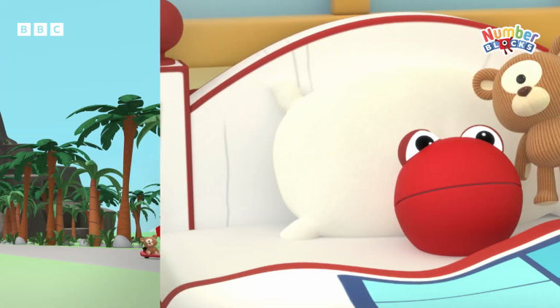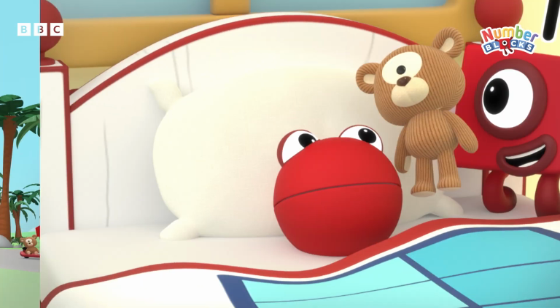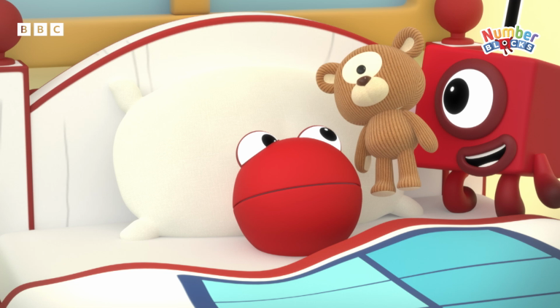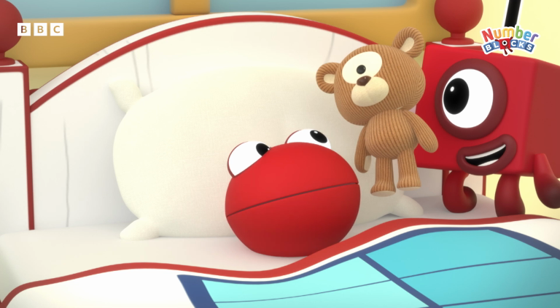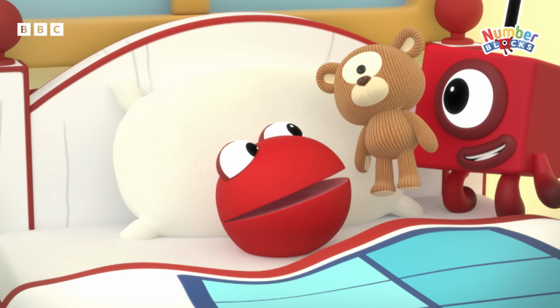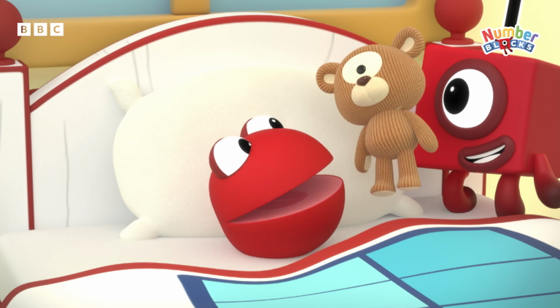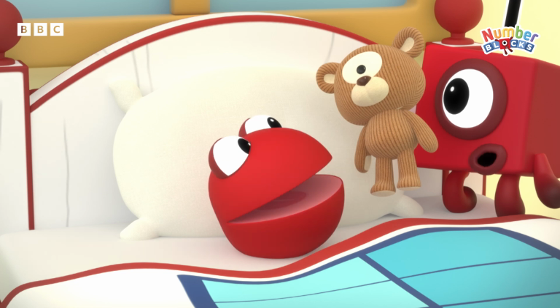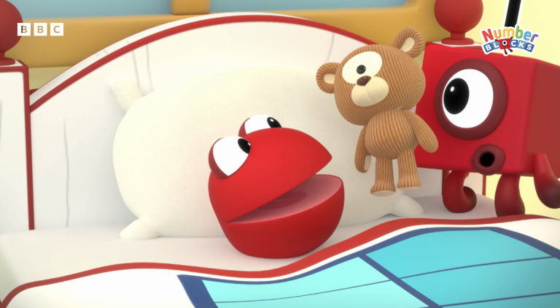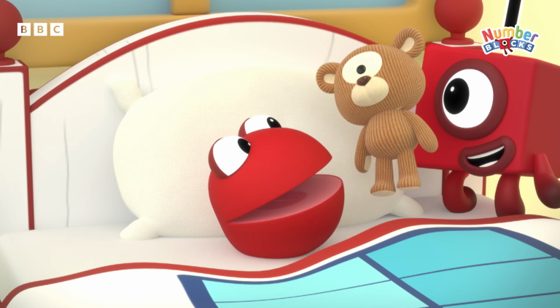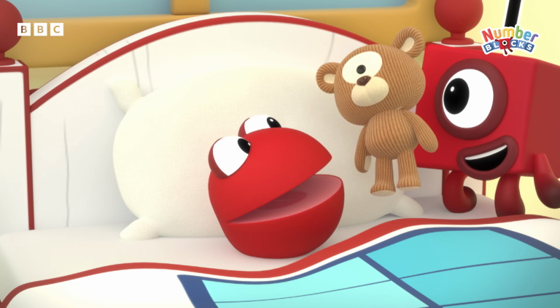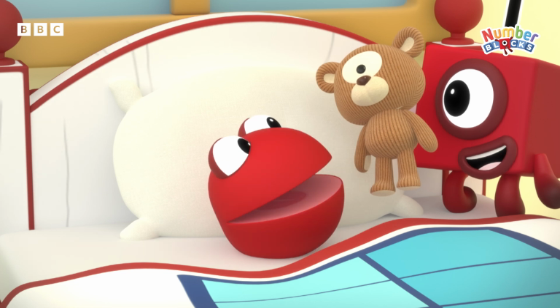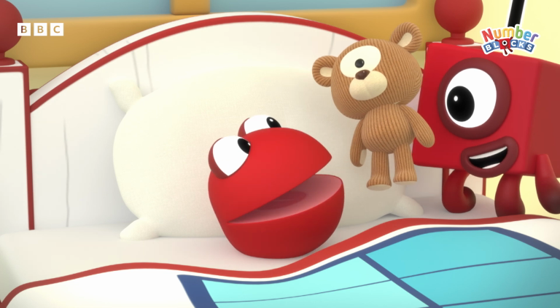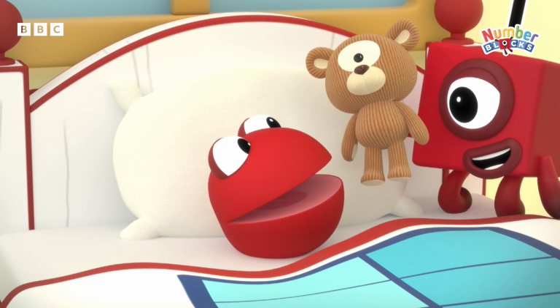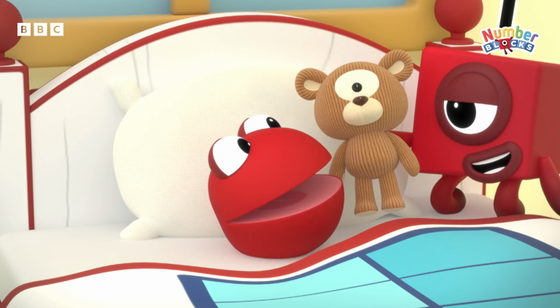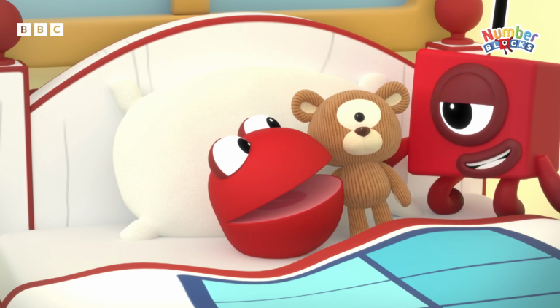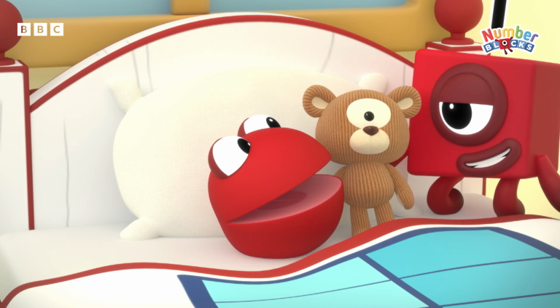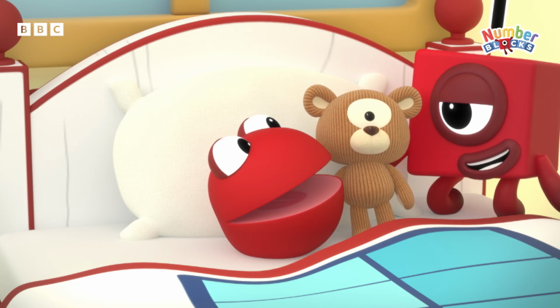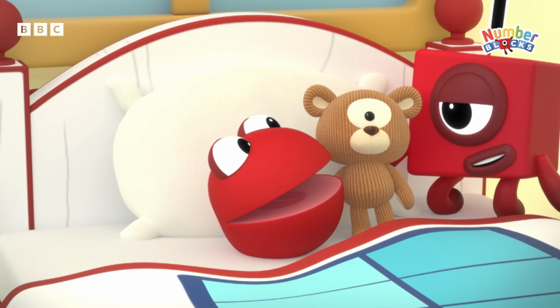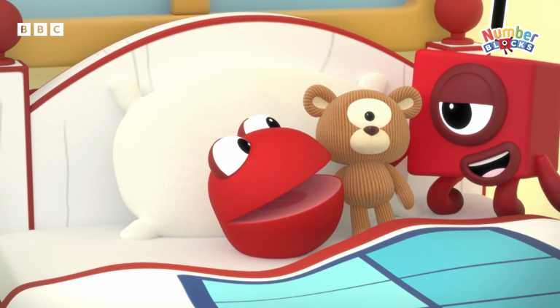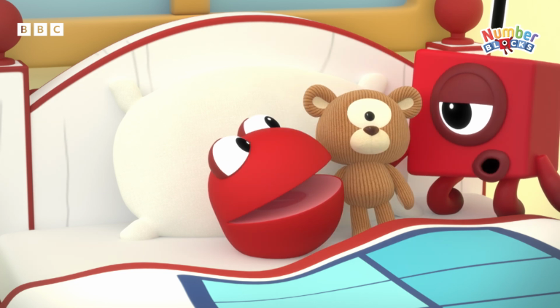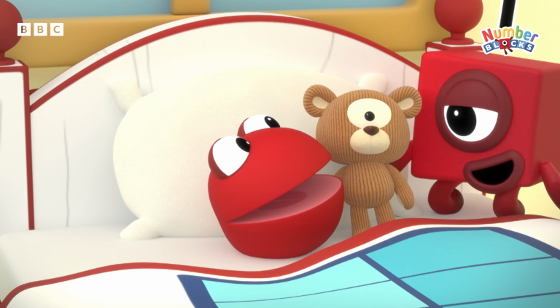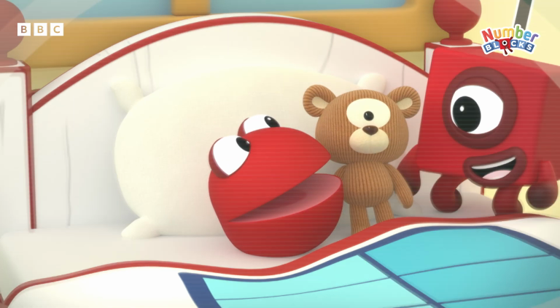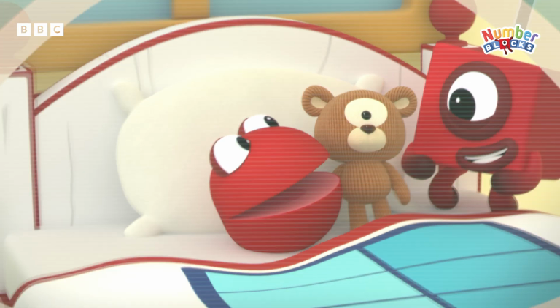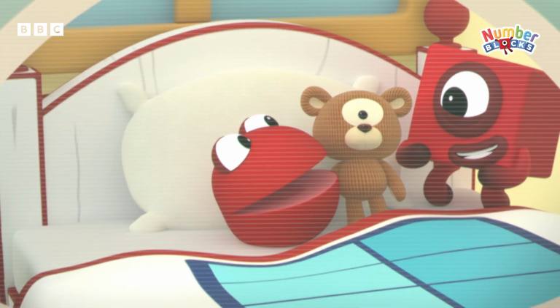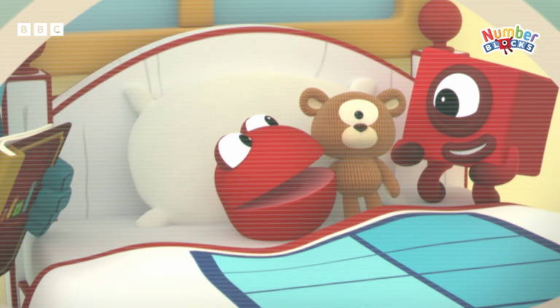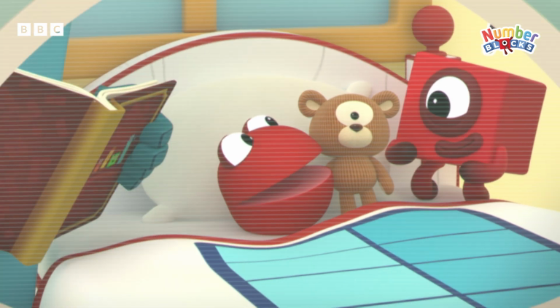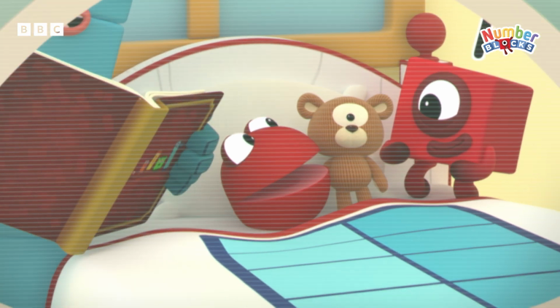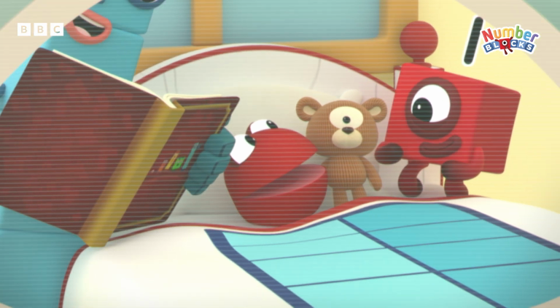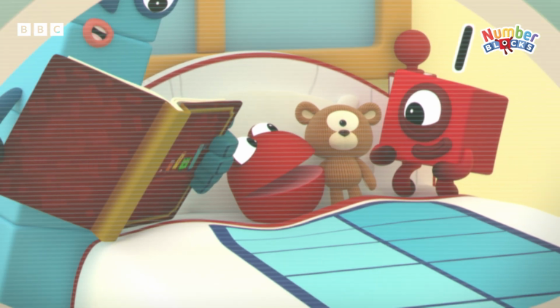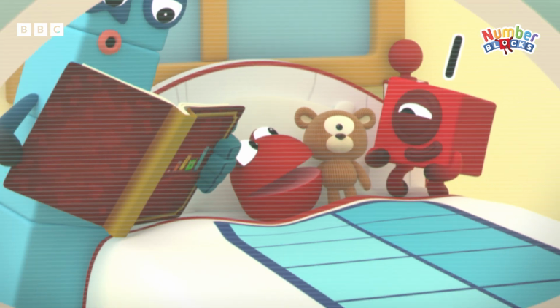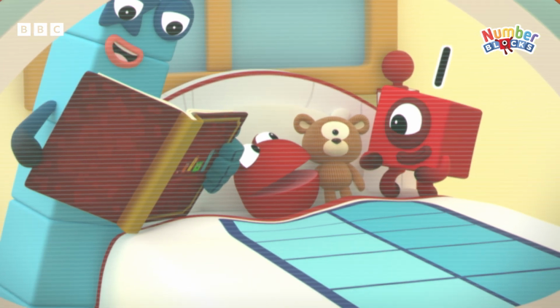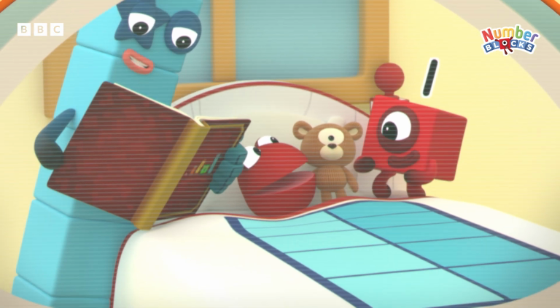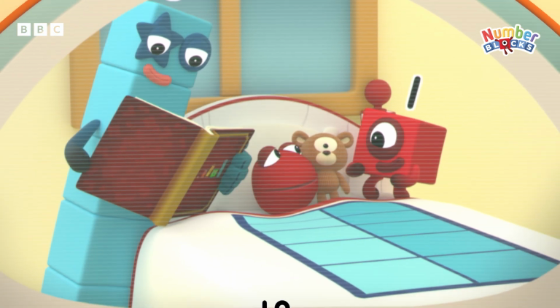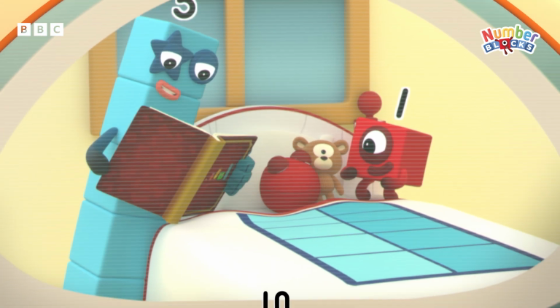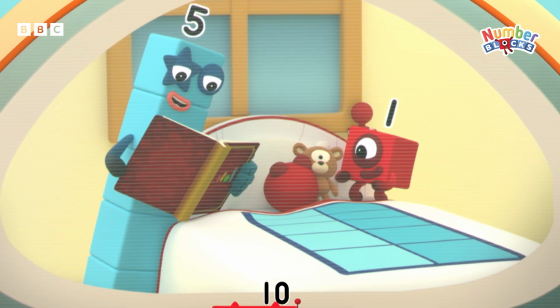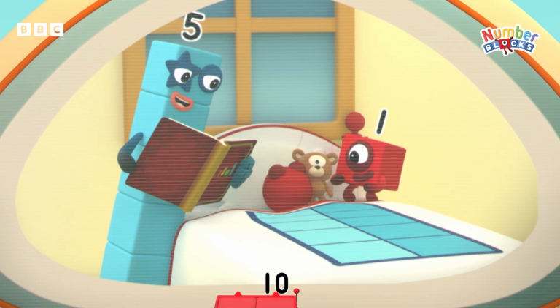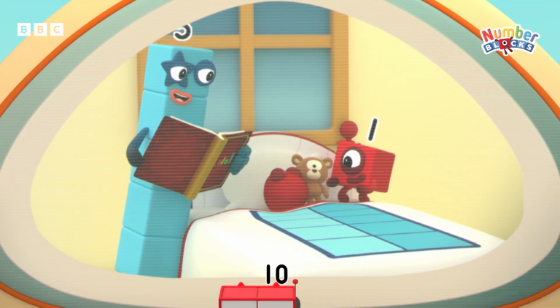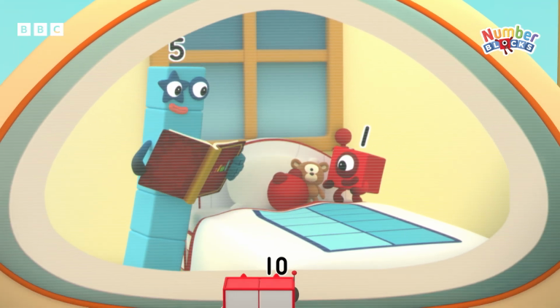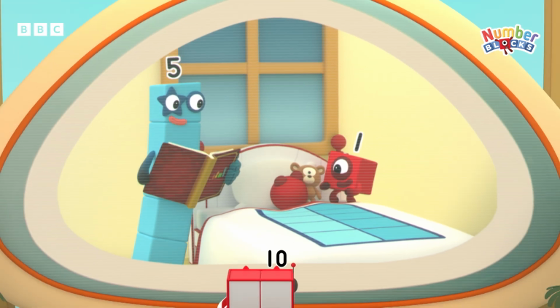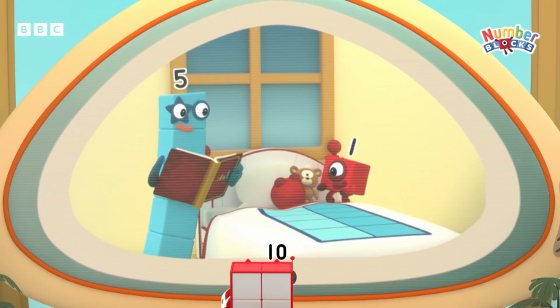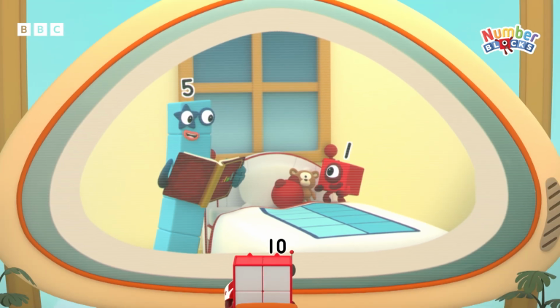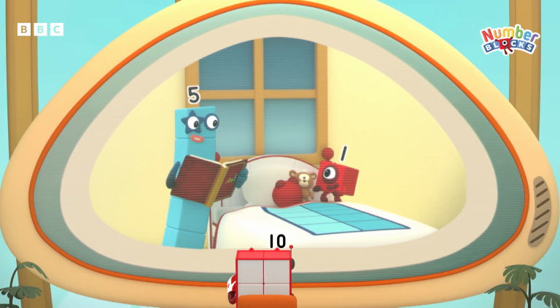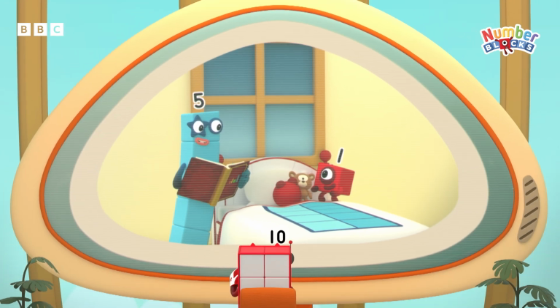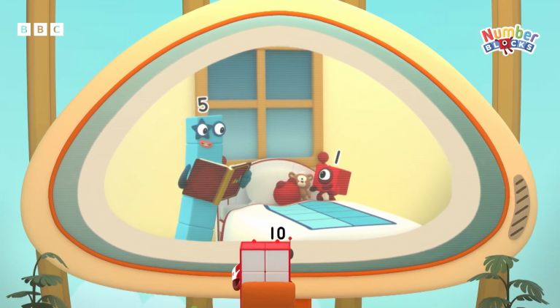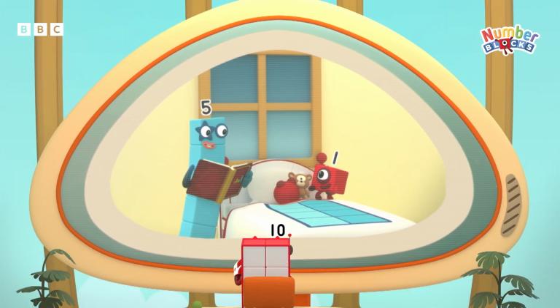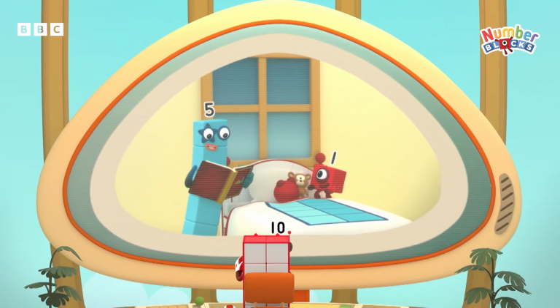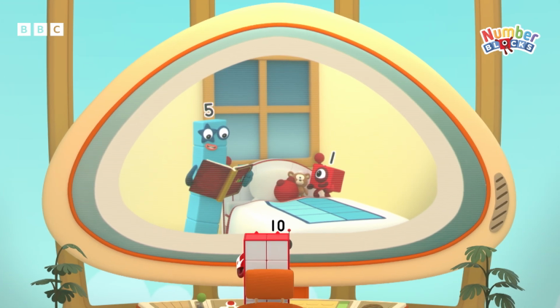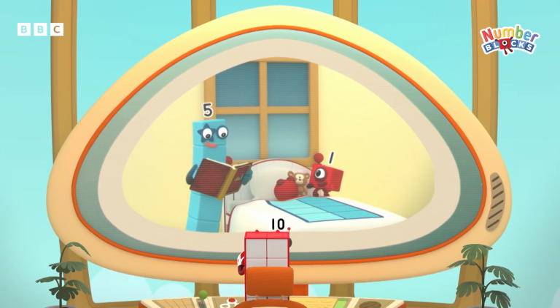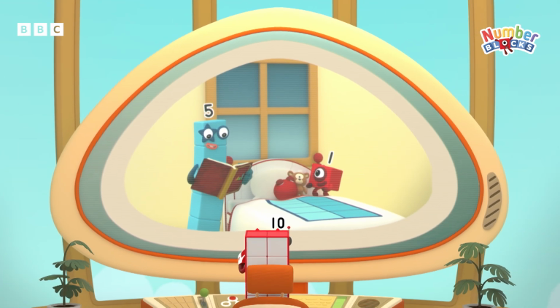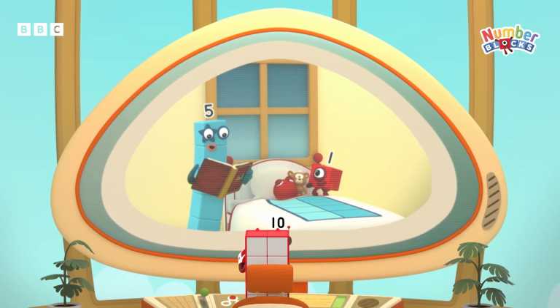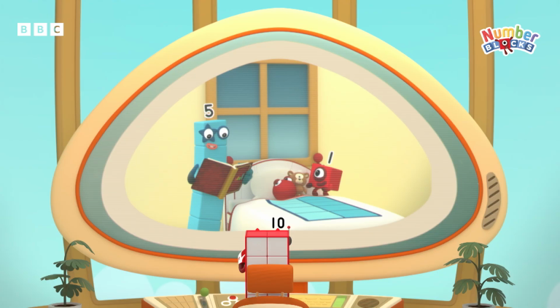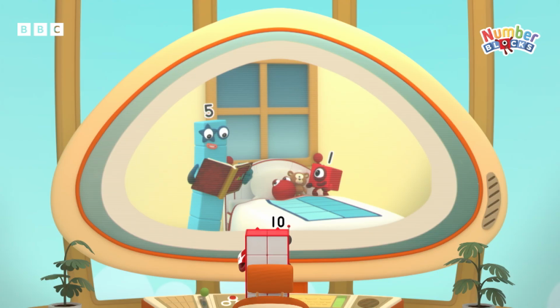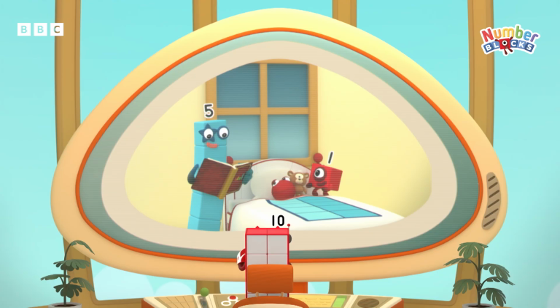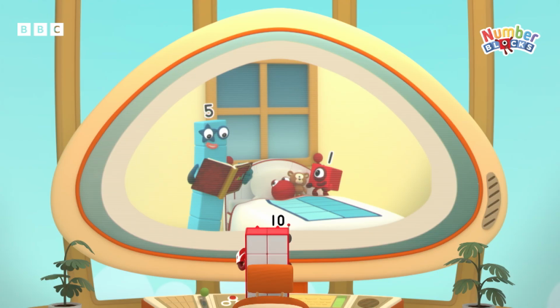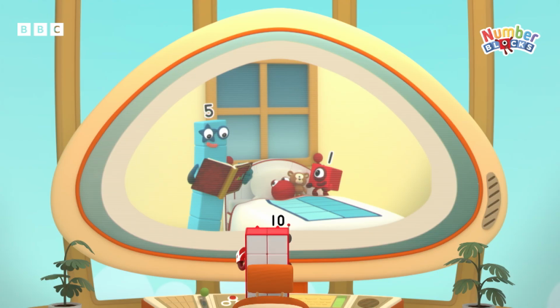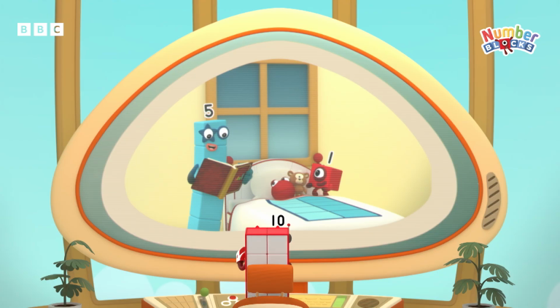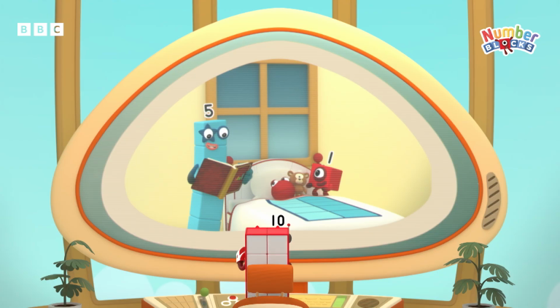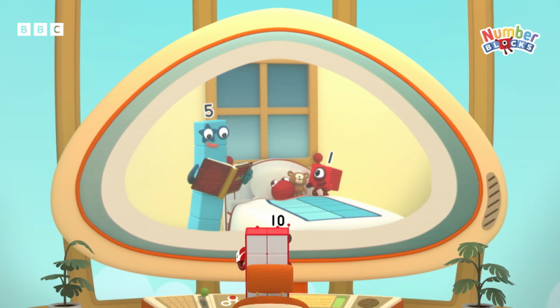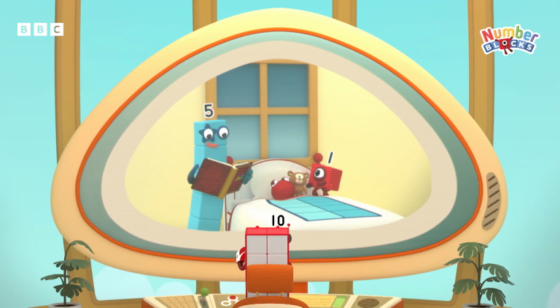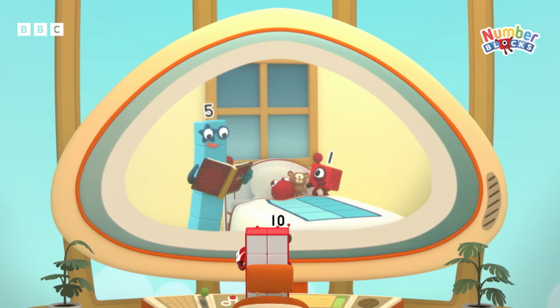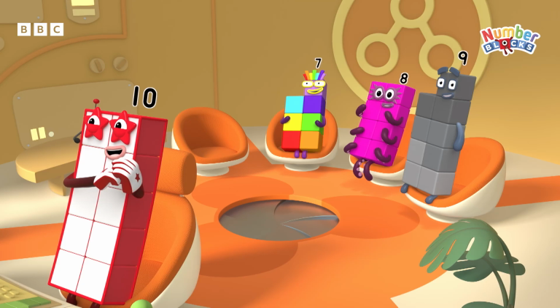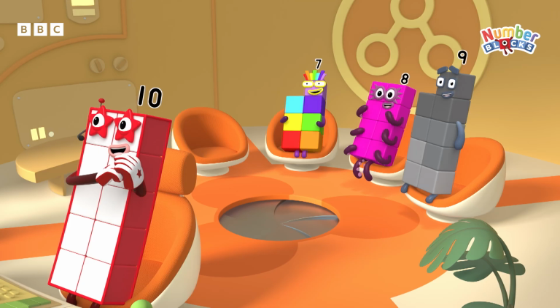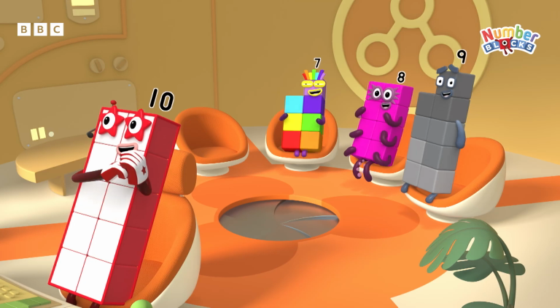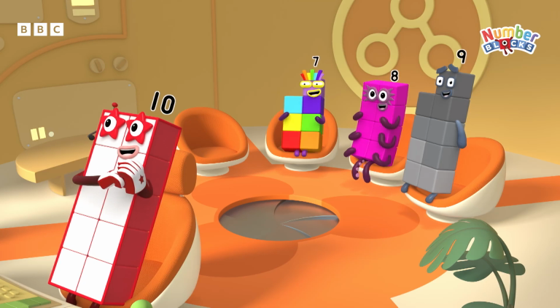Here you are. Snuggle away. Once upon a time, a sleepy little number blob. Aww.